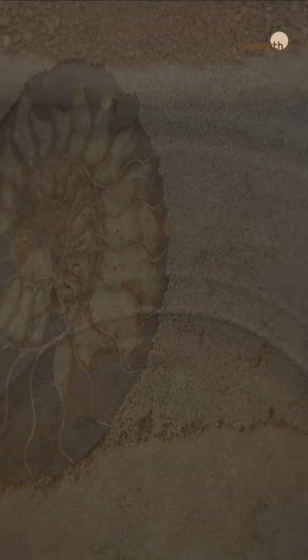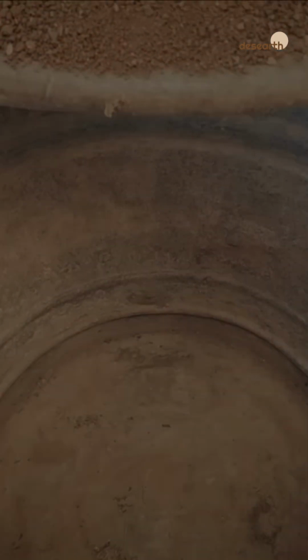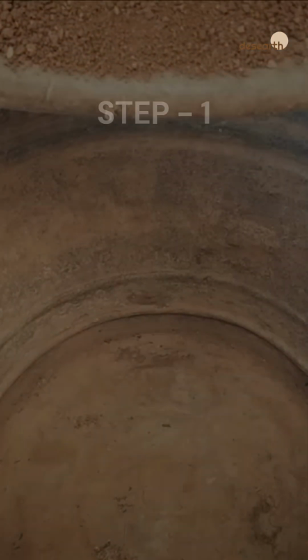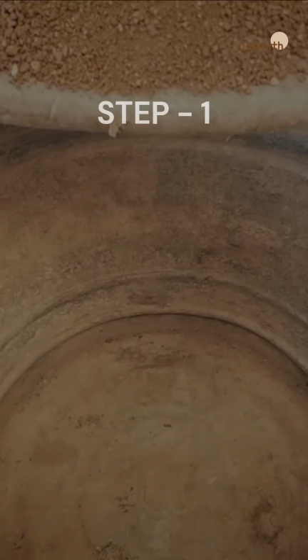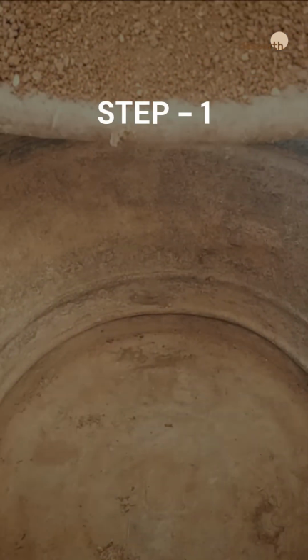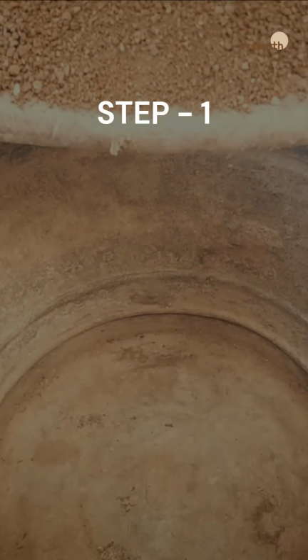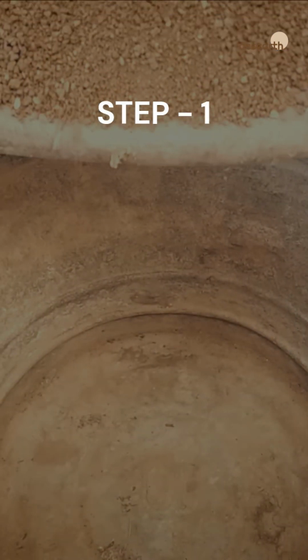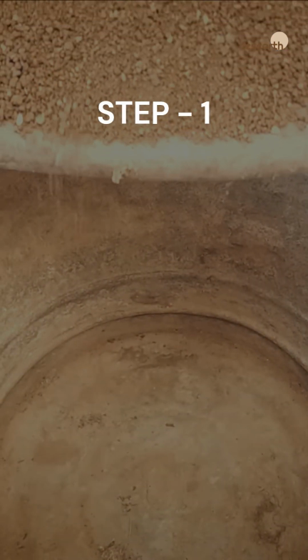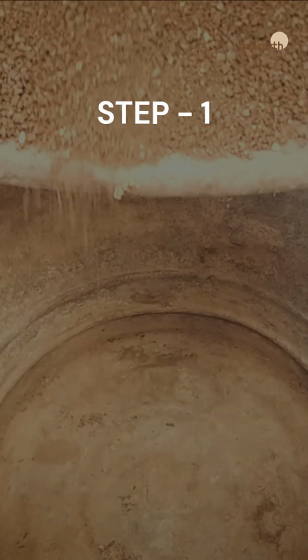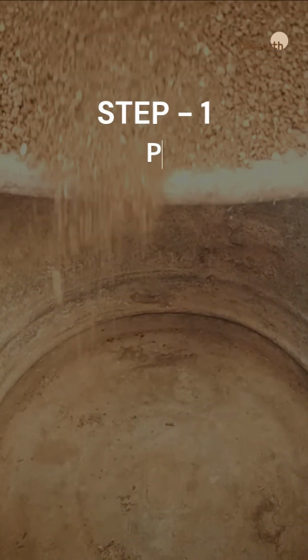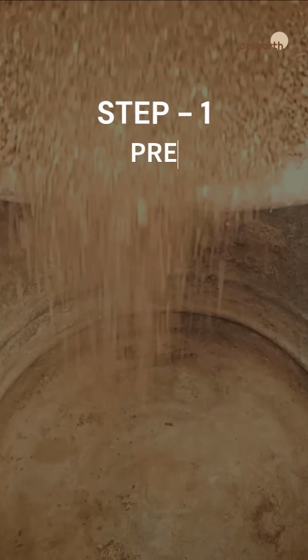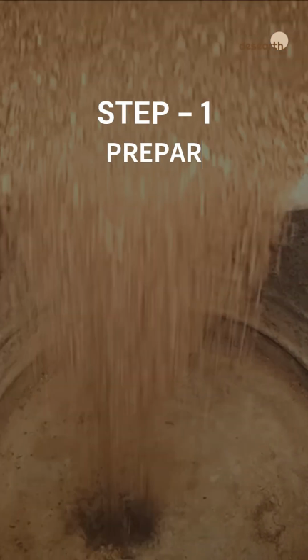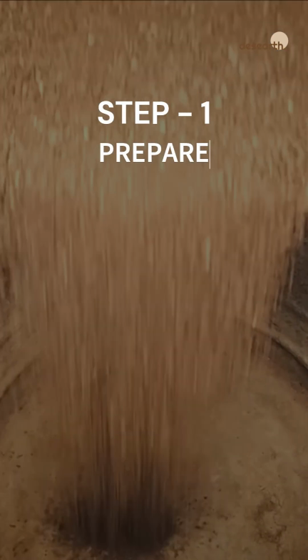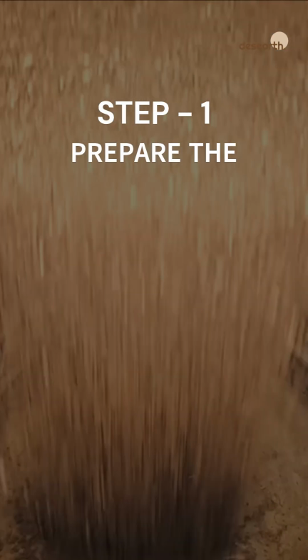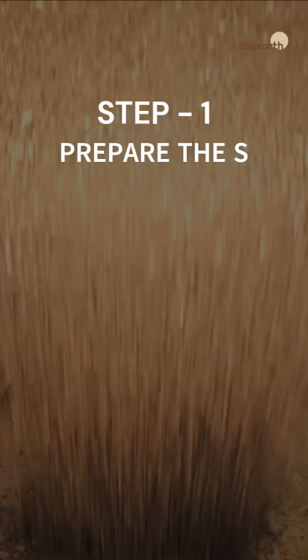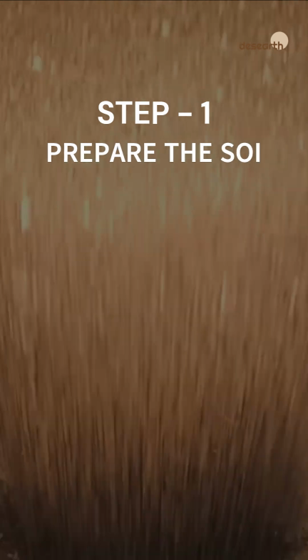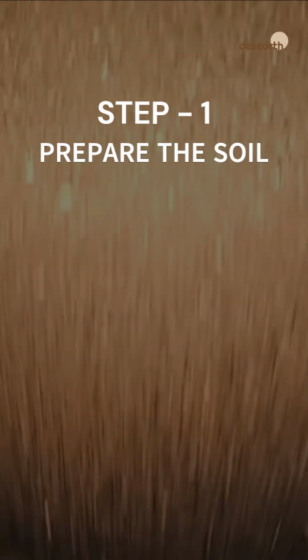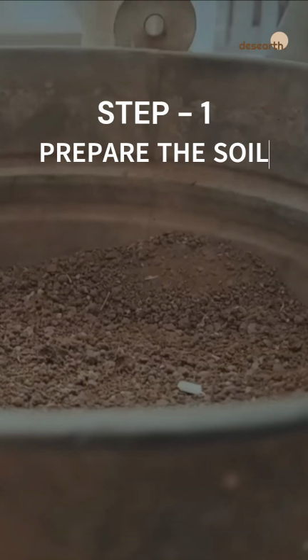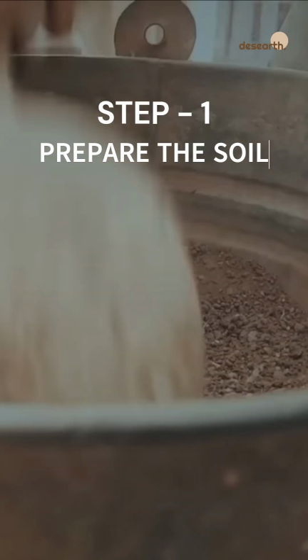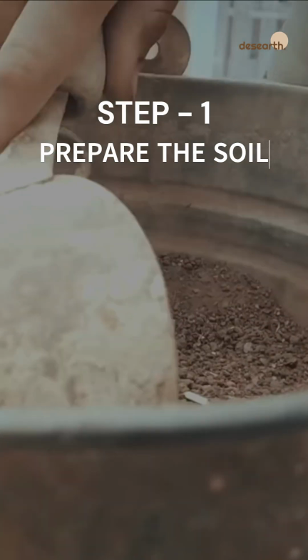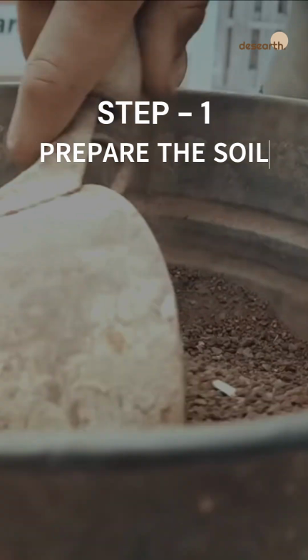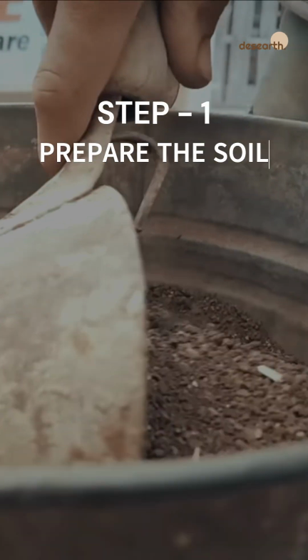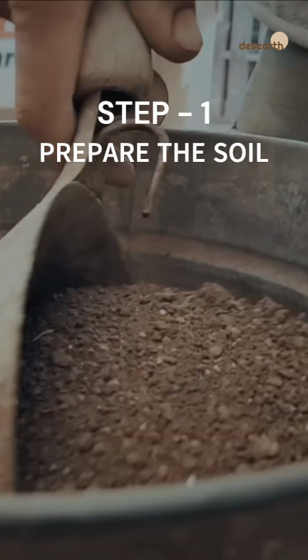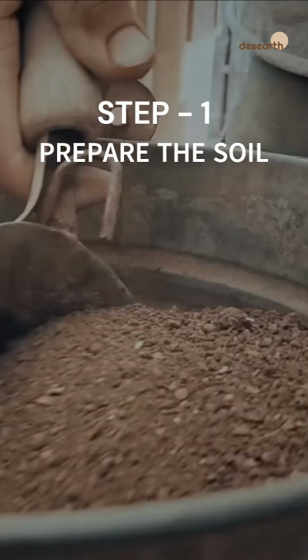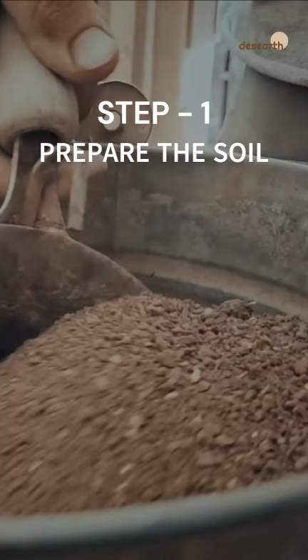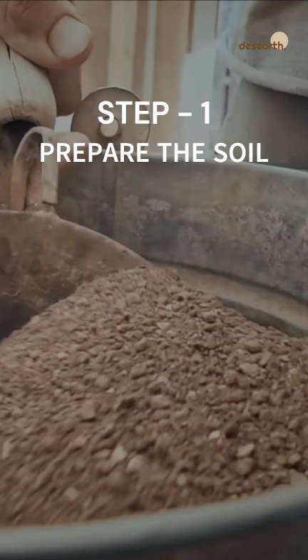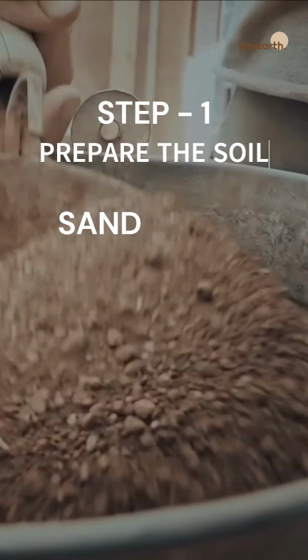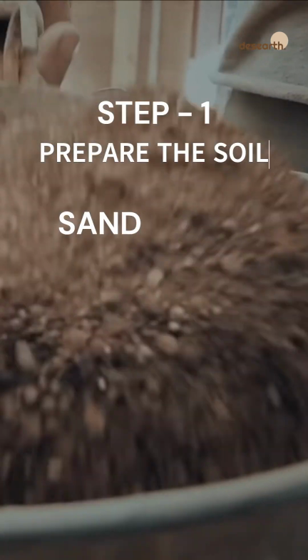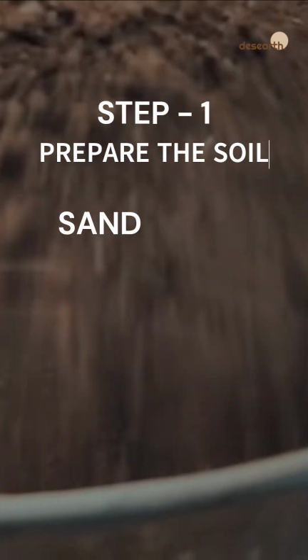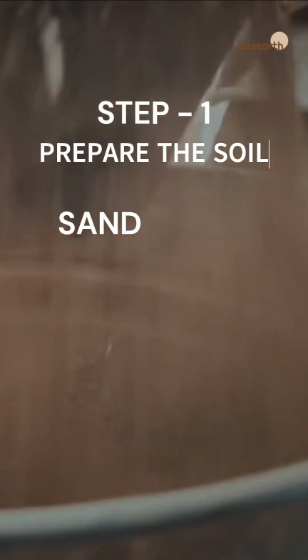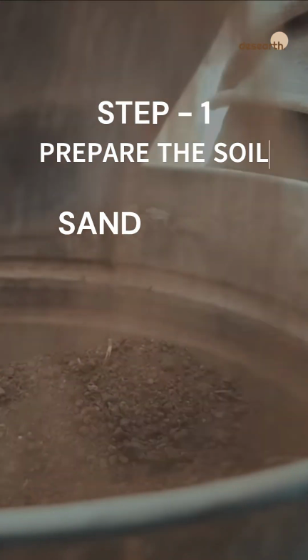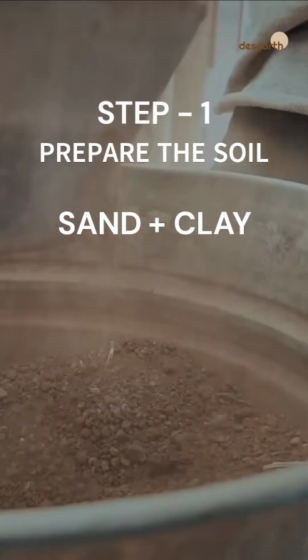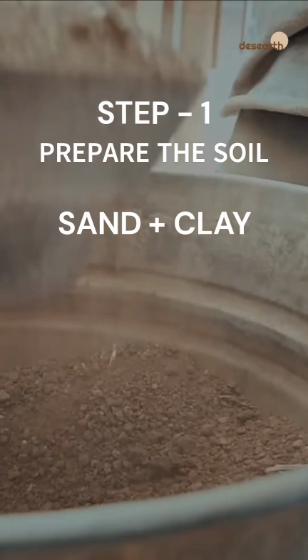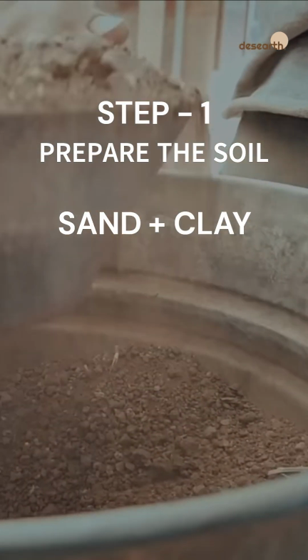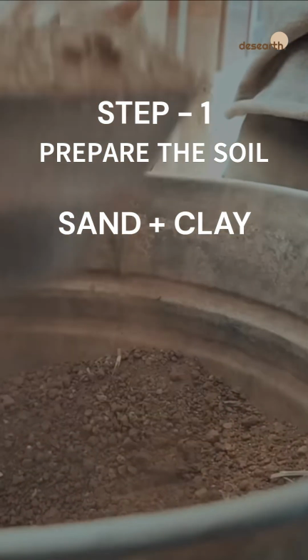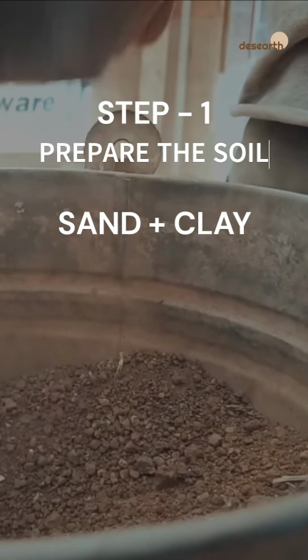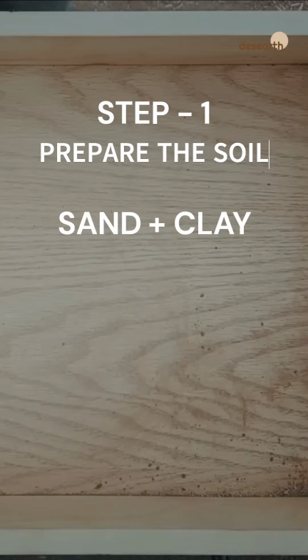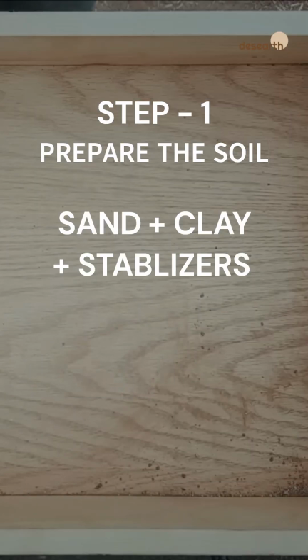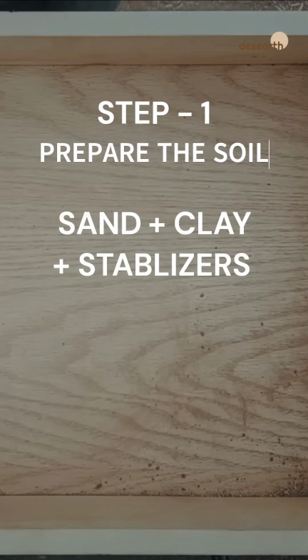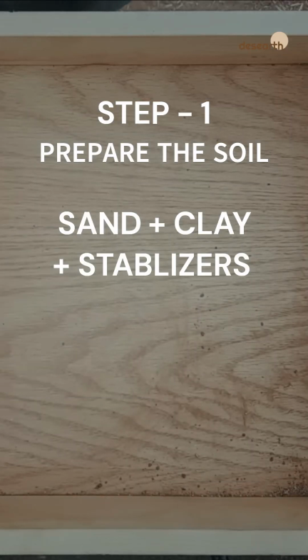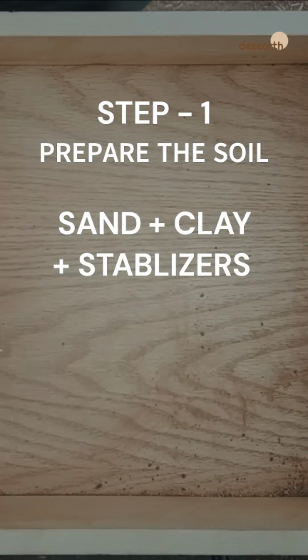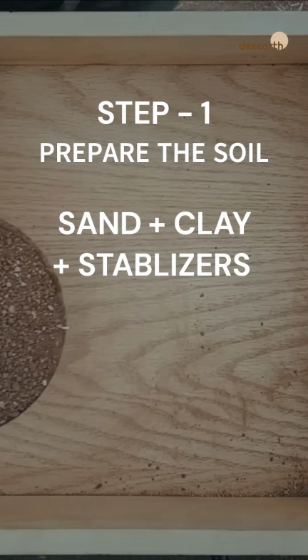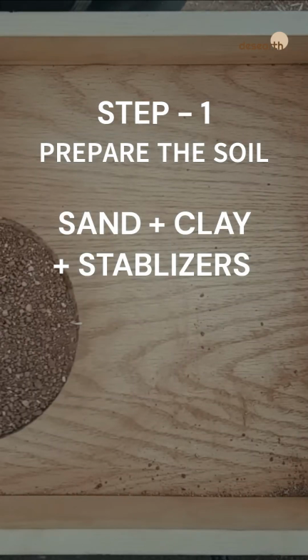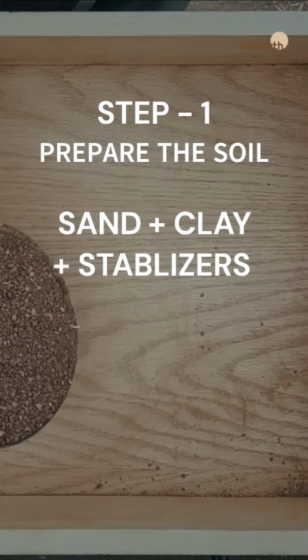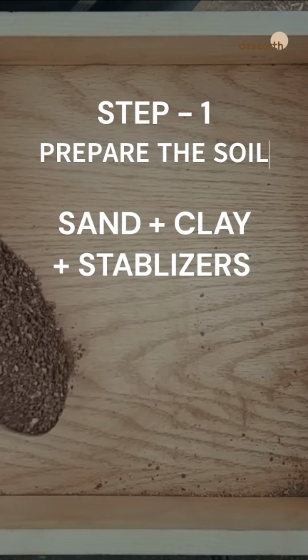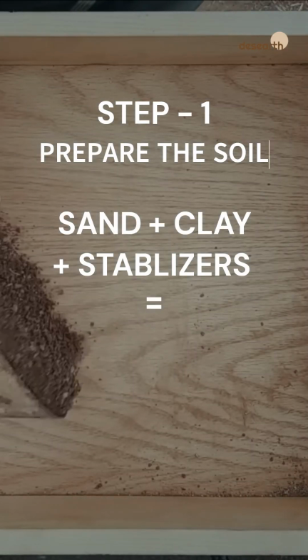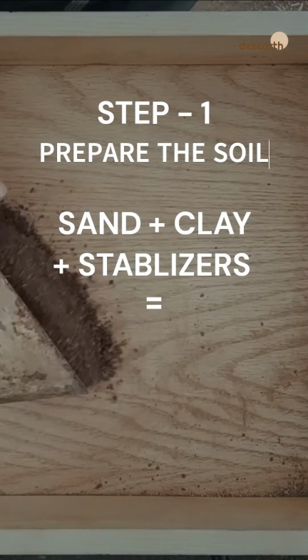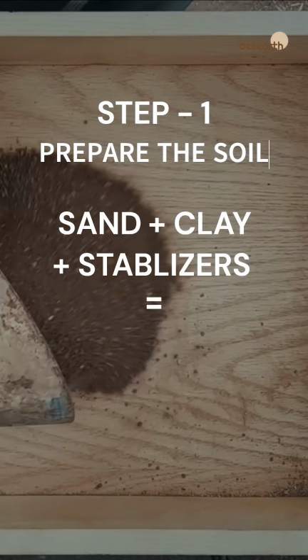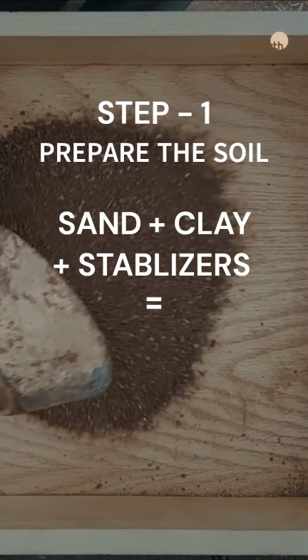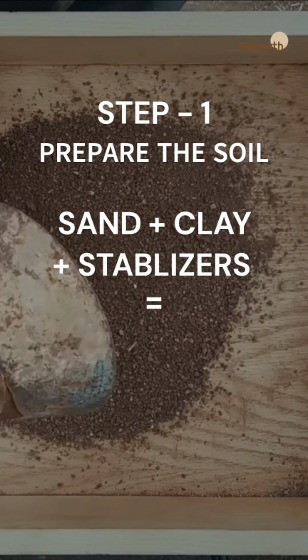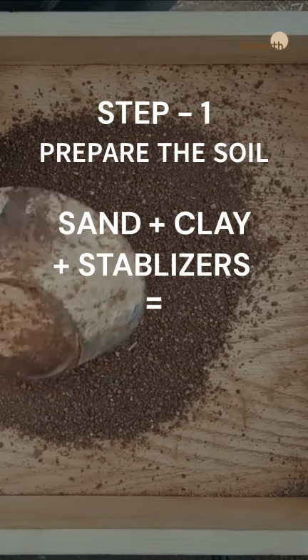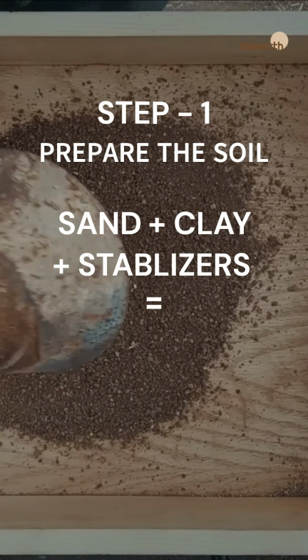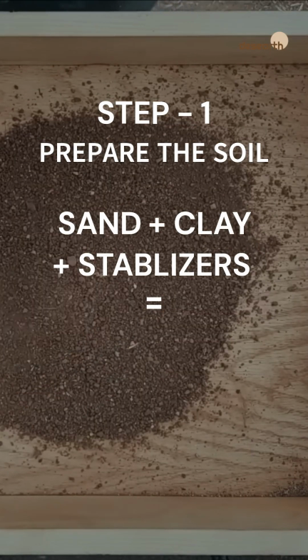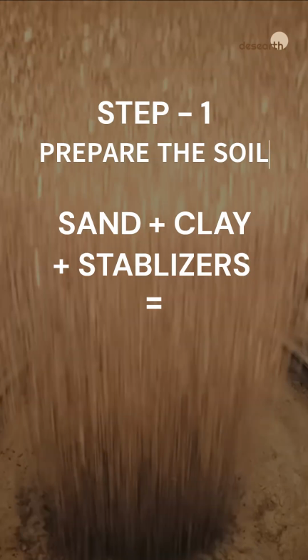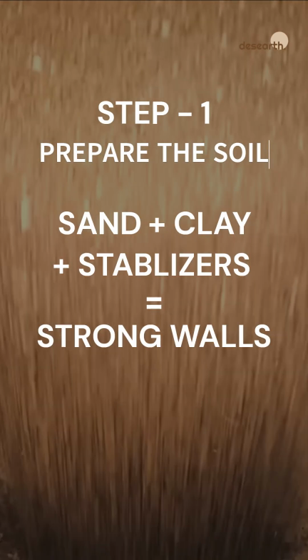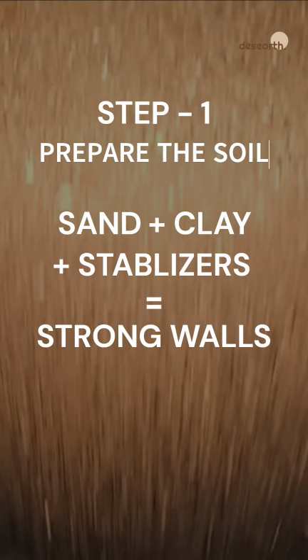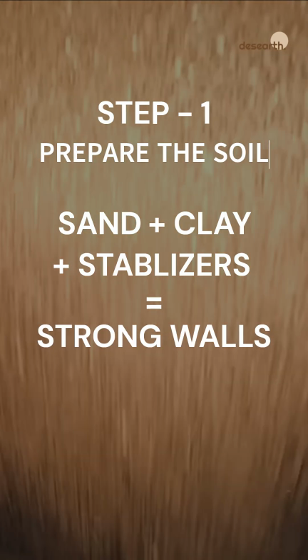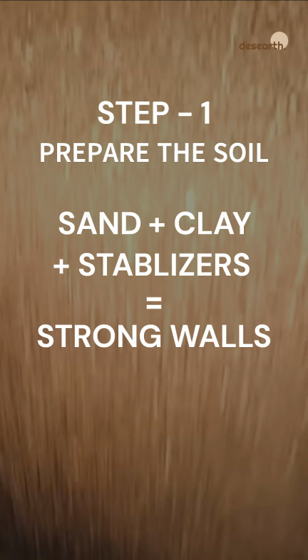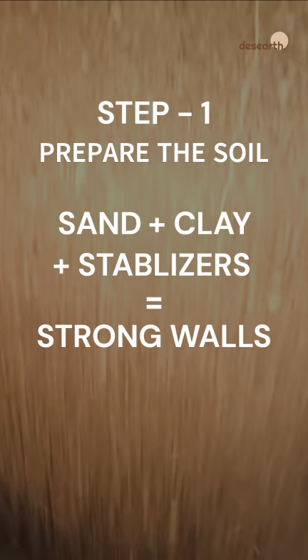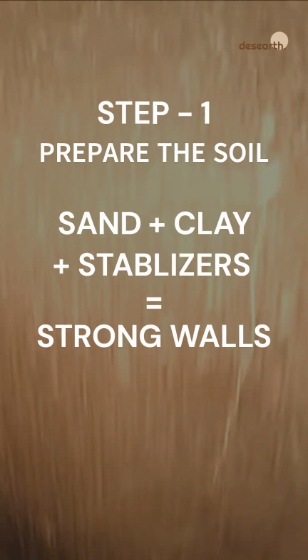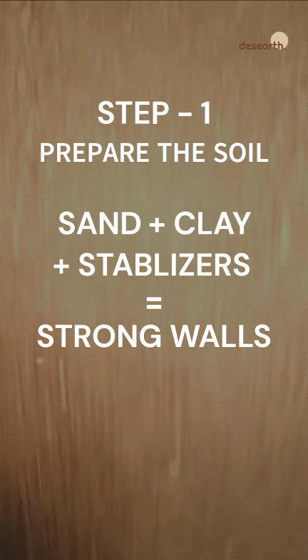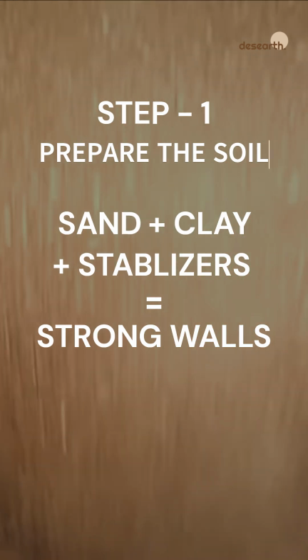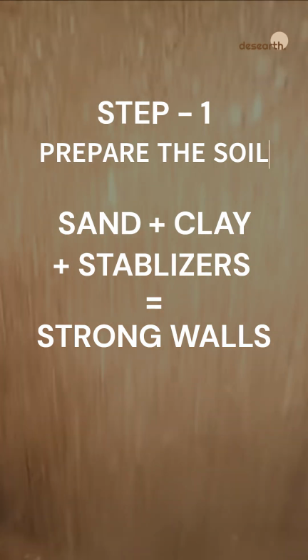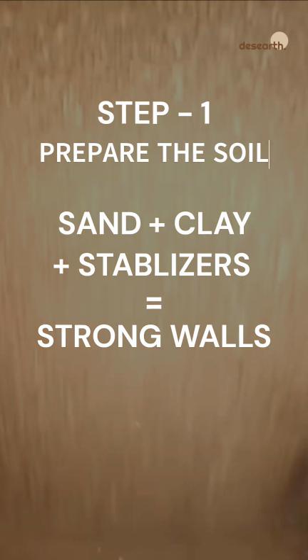Step 1: Prepare the soil. The right mix of sand, clay, and stabilizers is crucial for strength and durability.